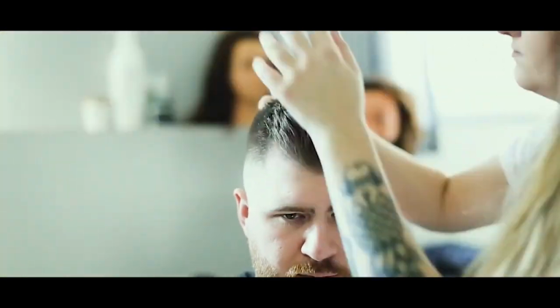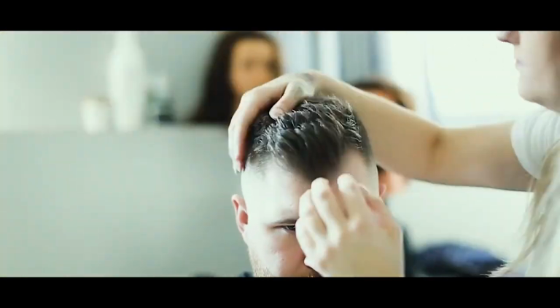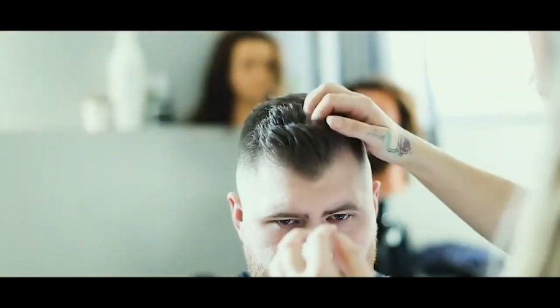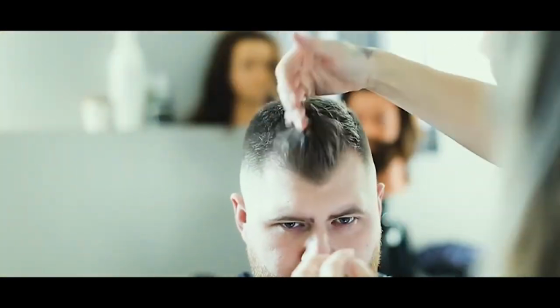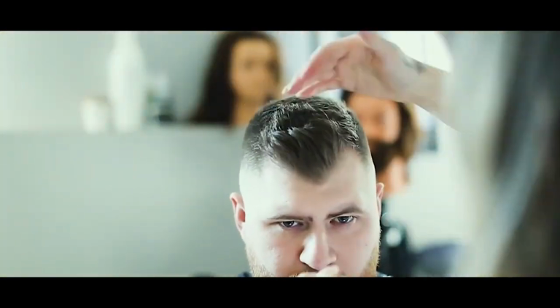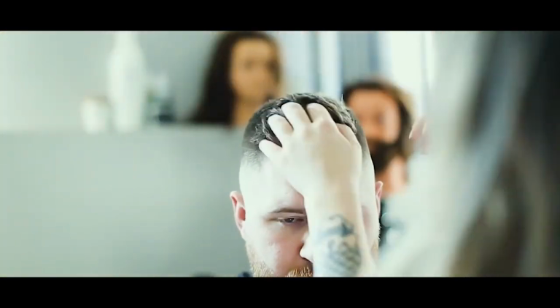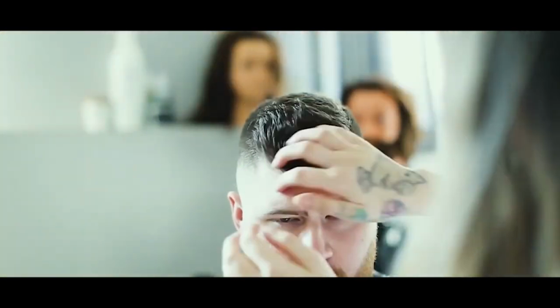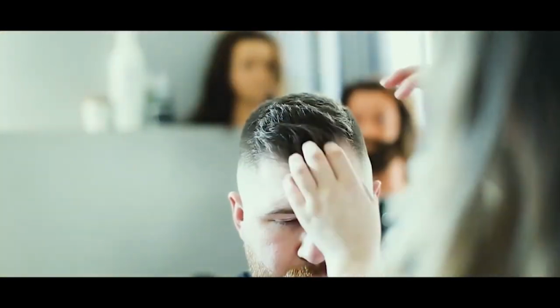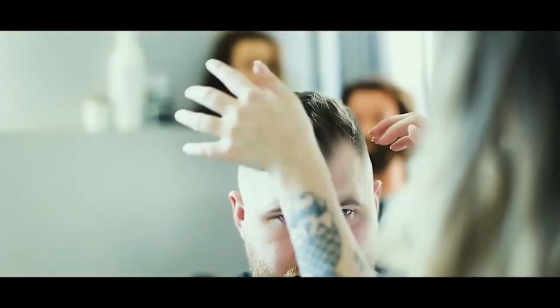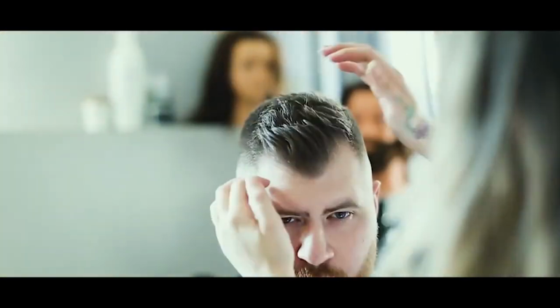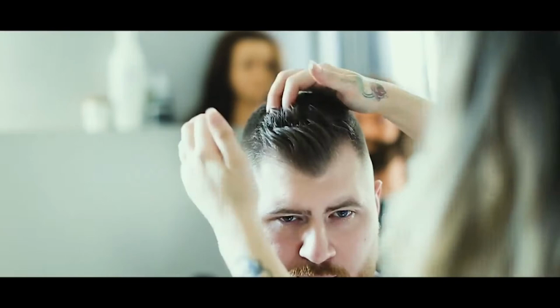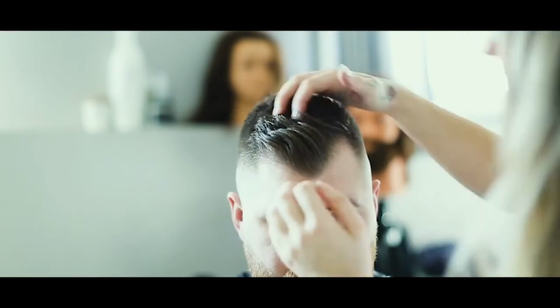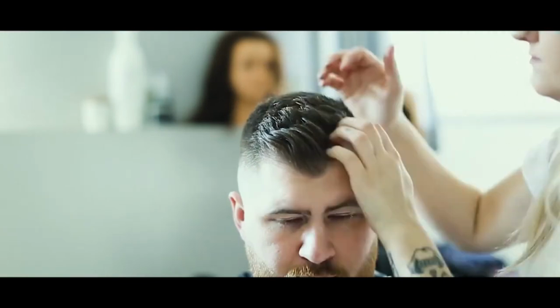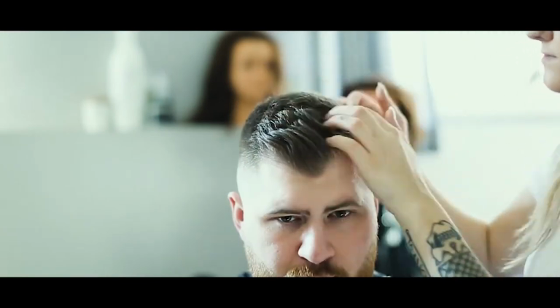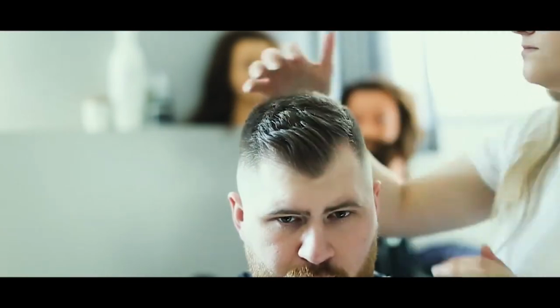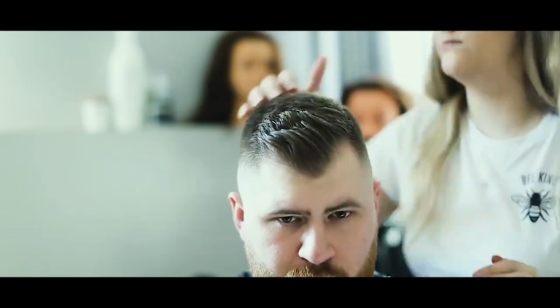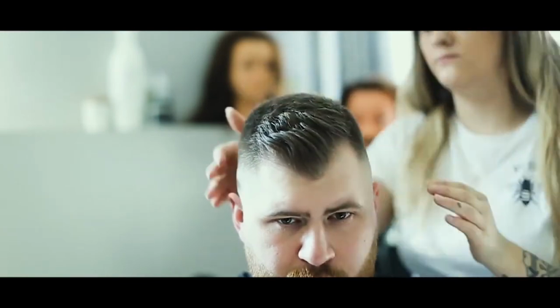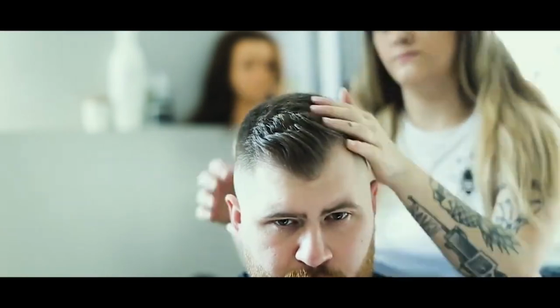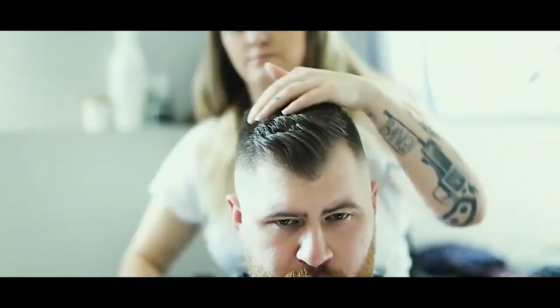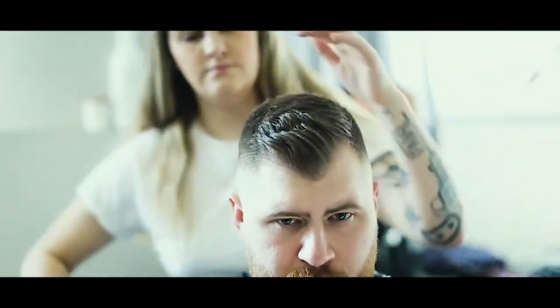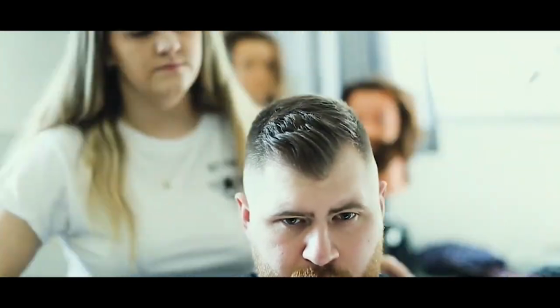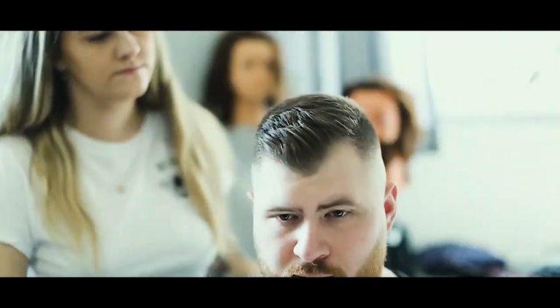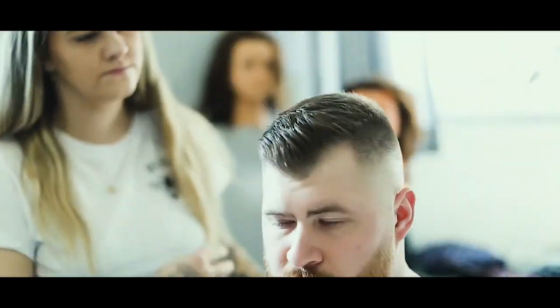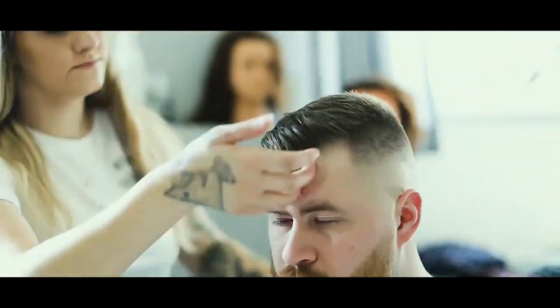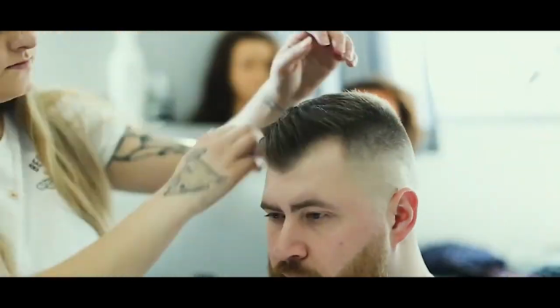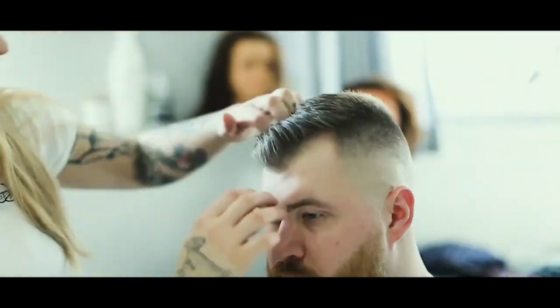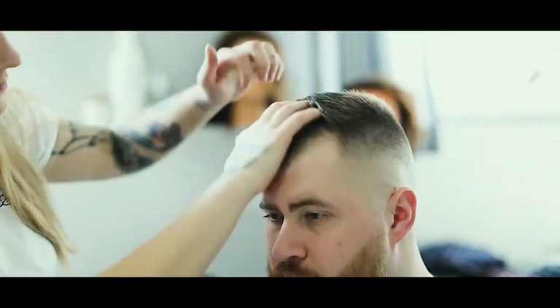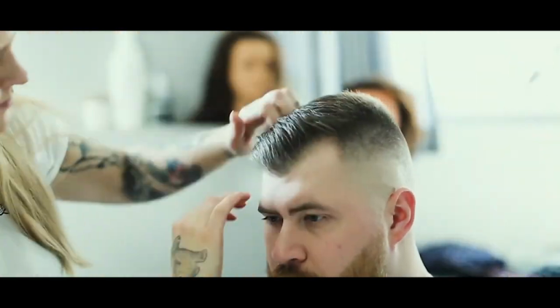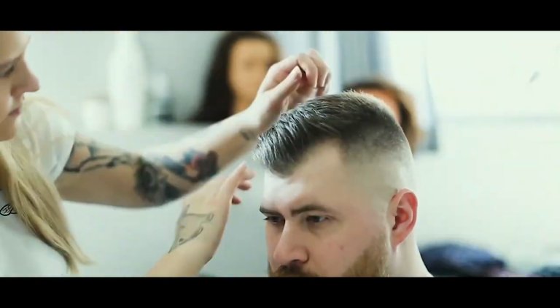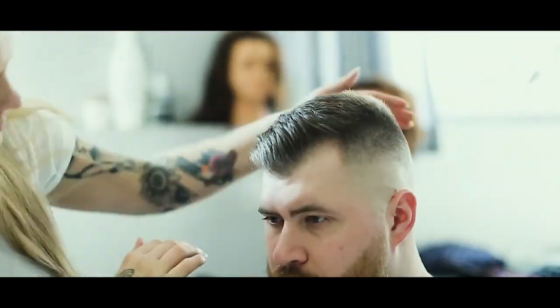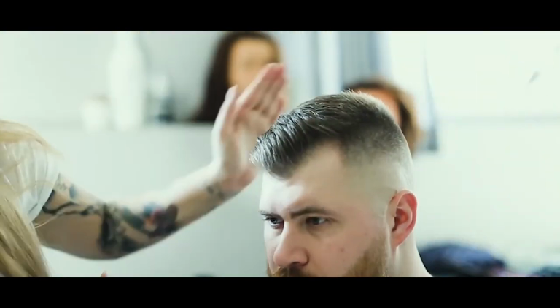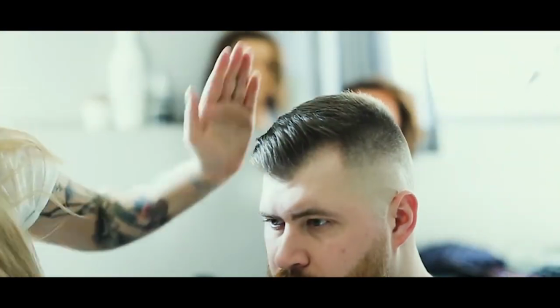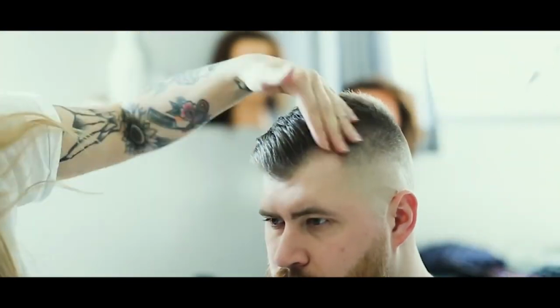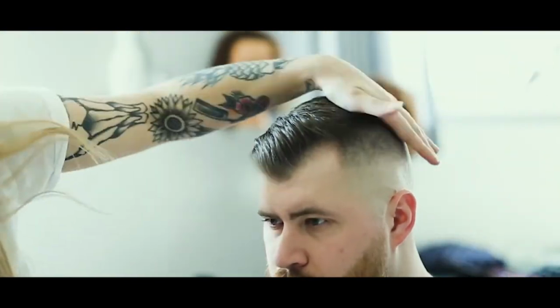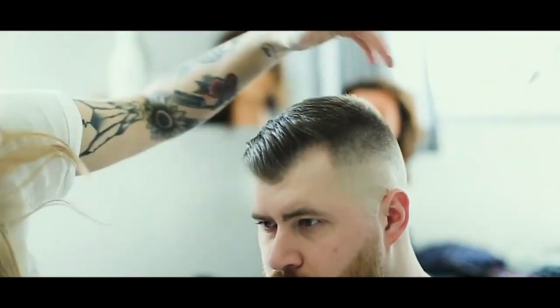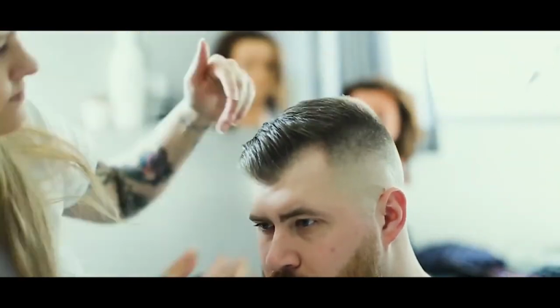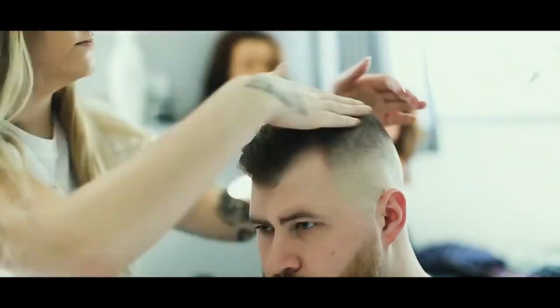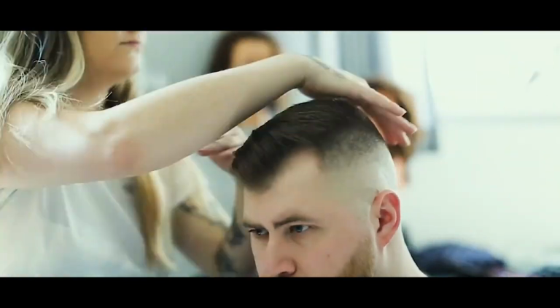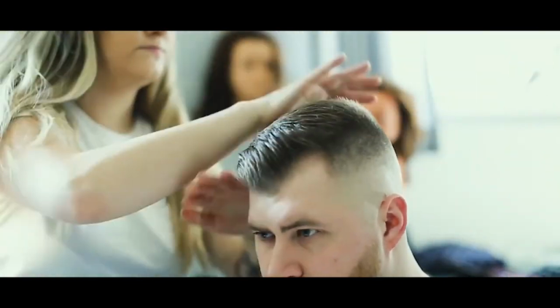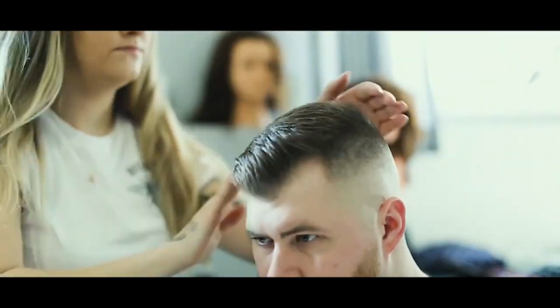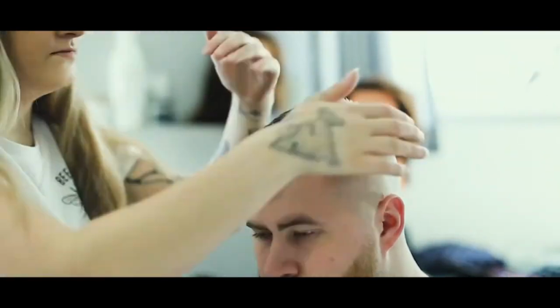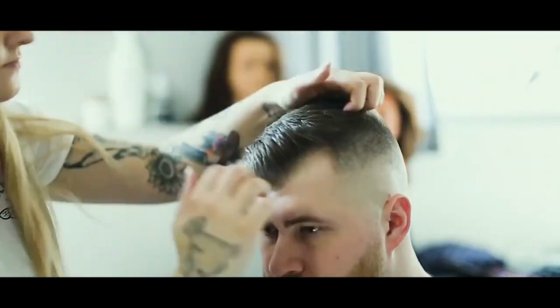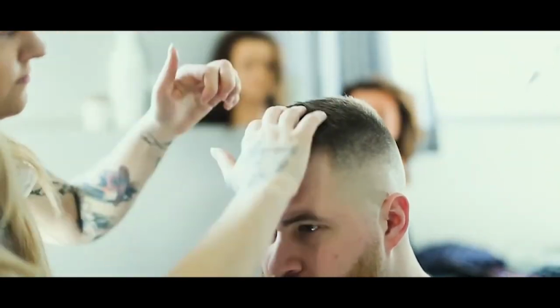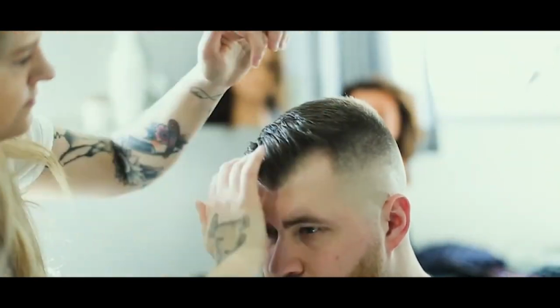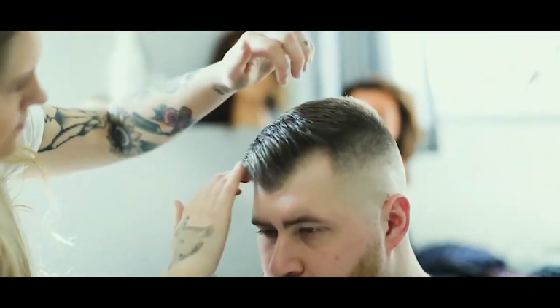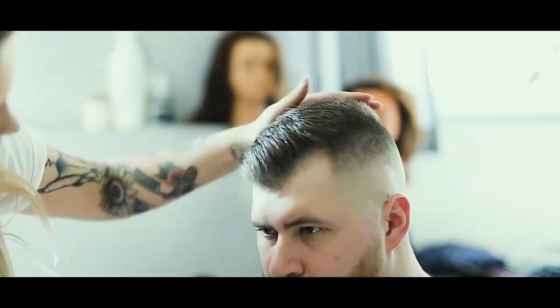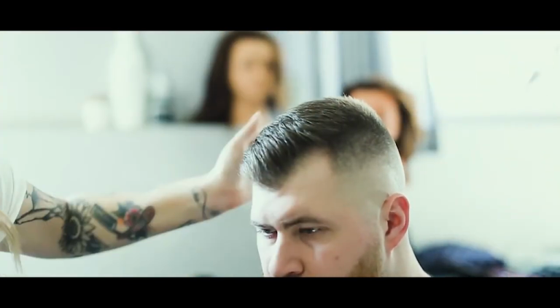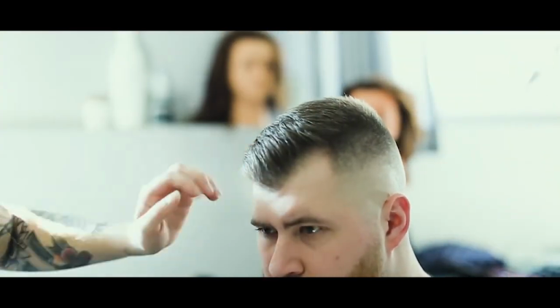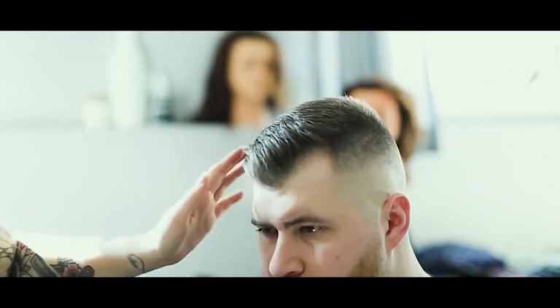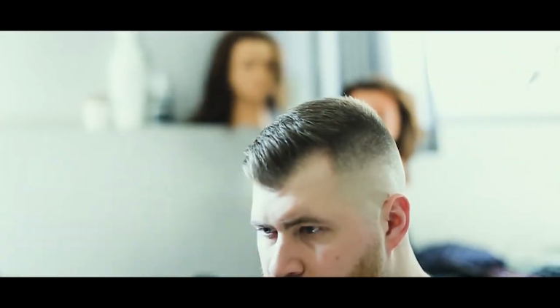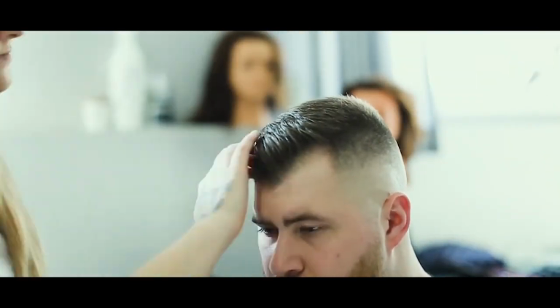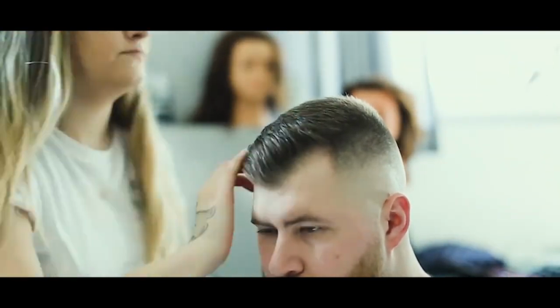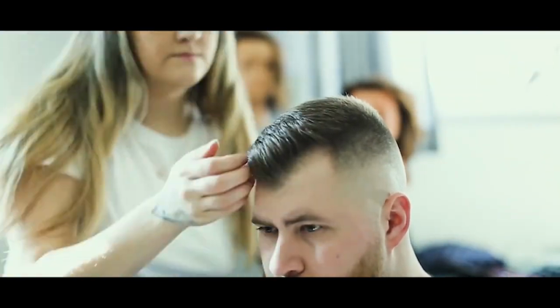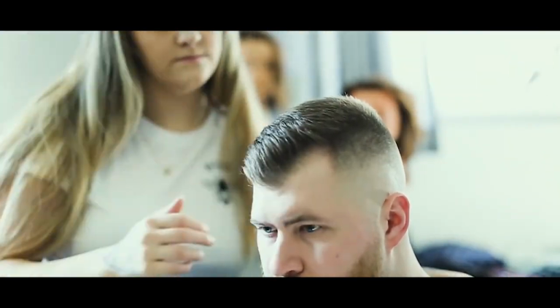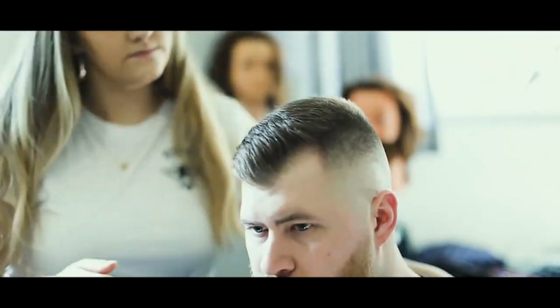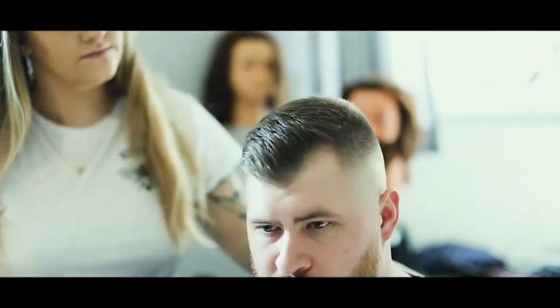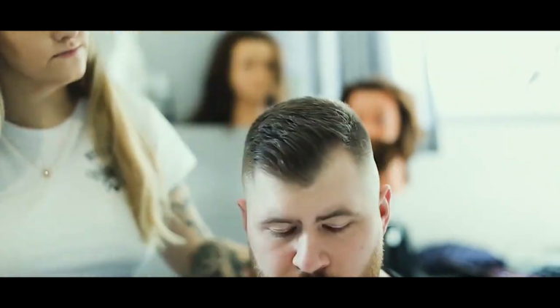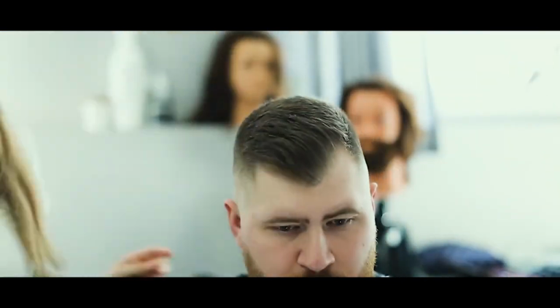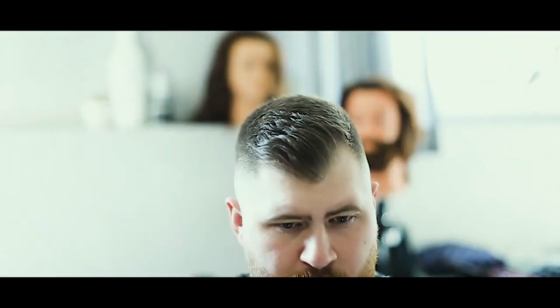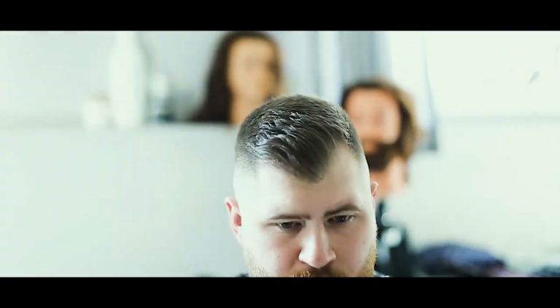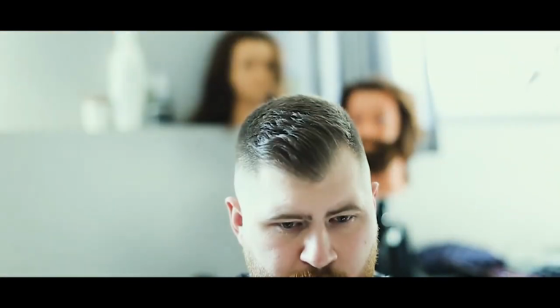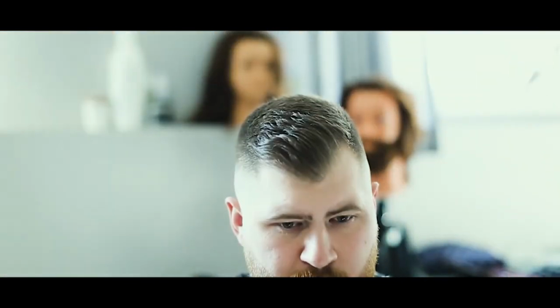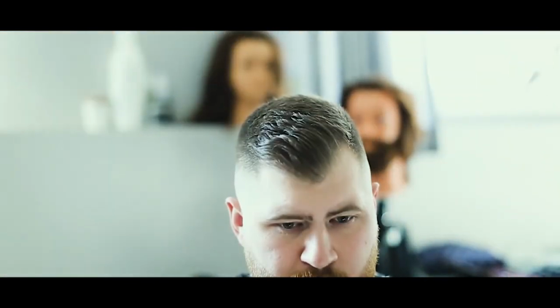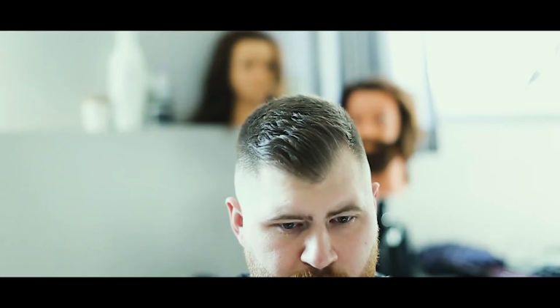Next we're just going to style it kind of messy and textured, and there you go — quick and easy quarantine haircut.